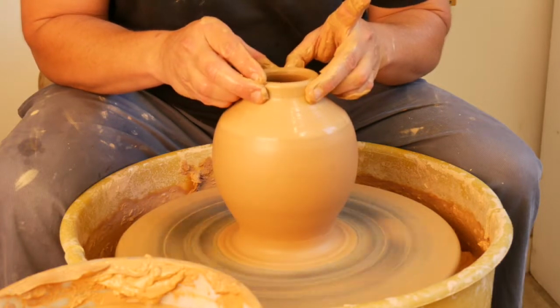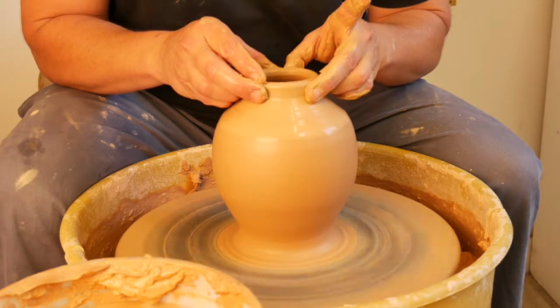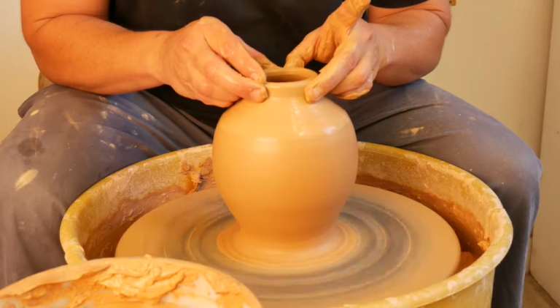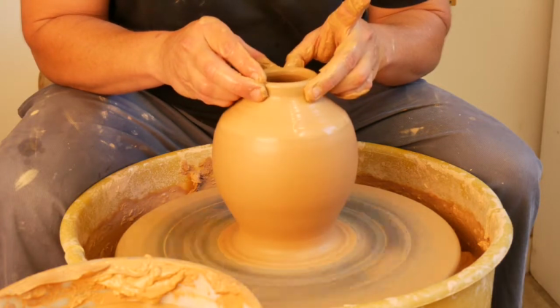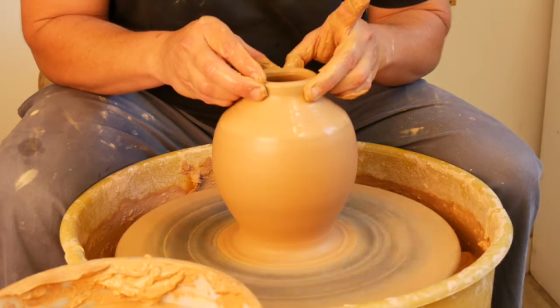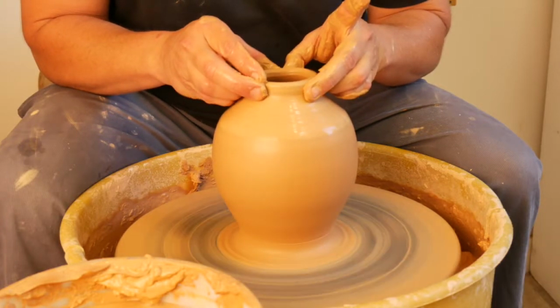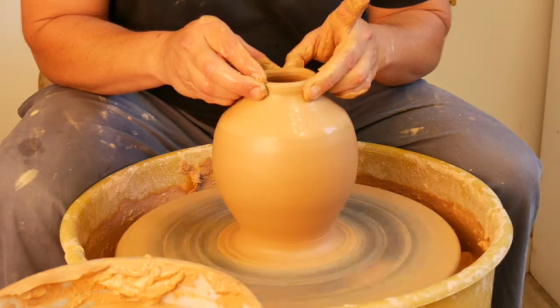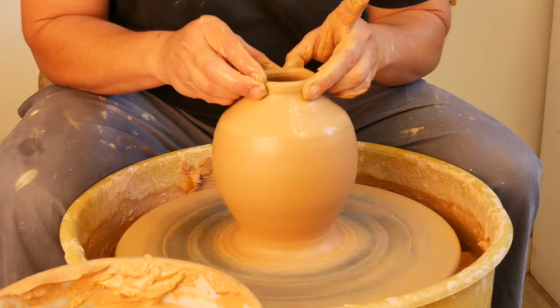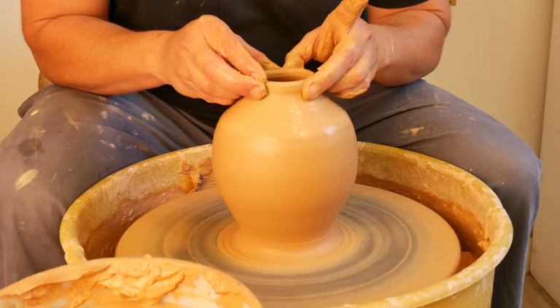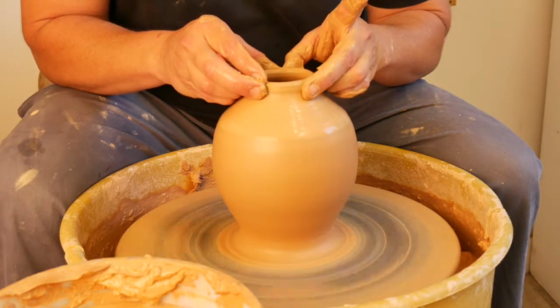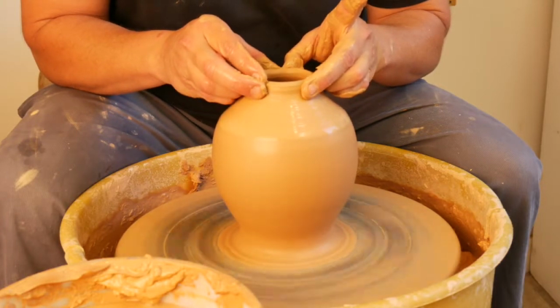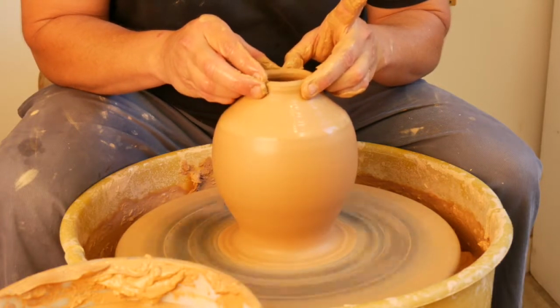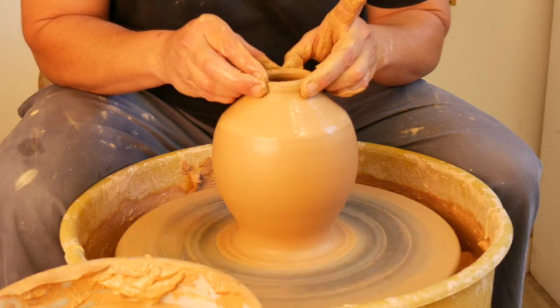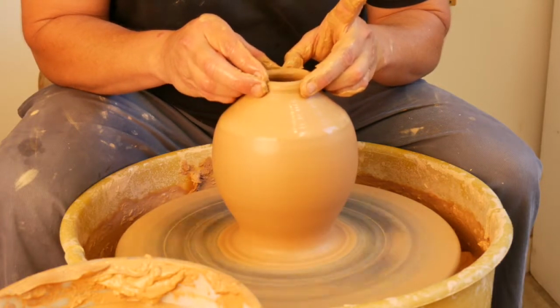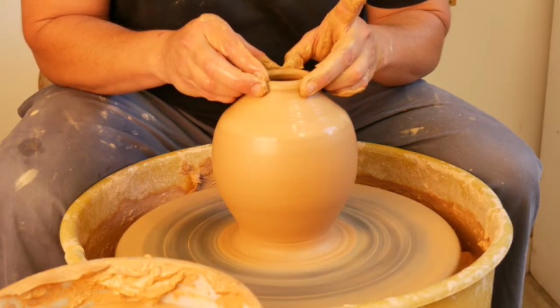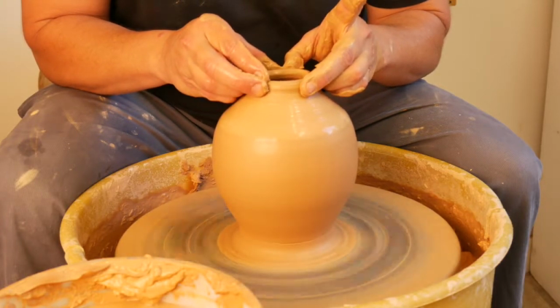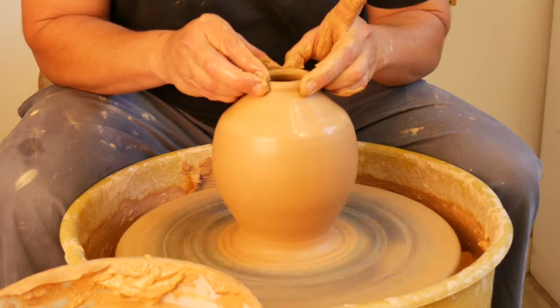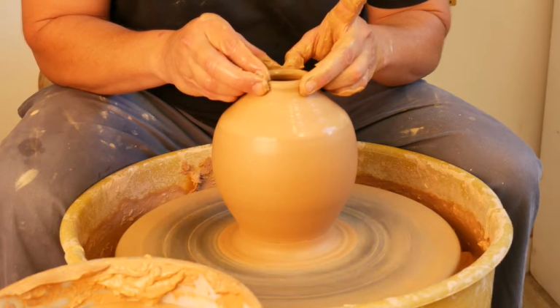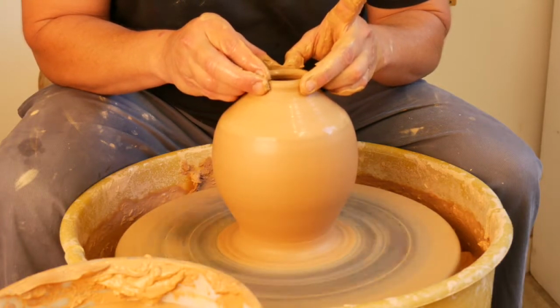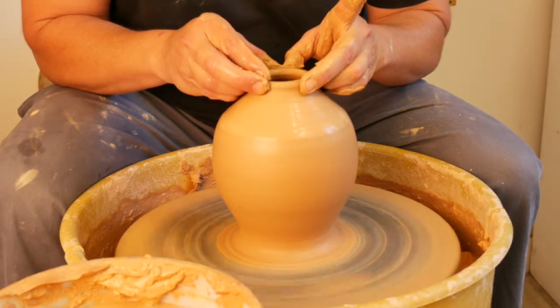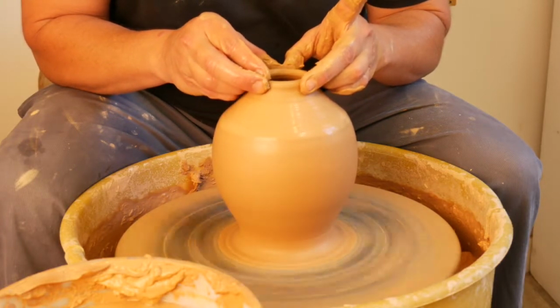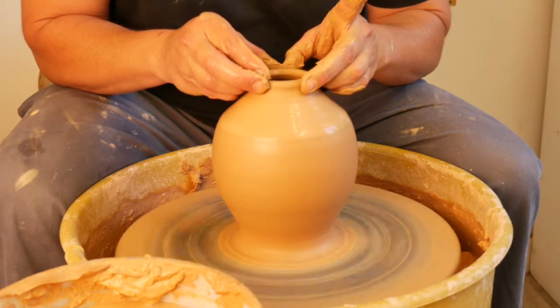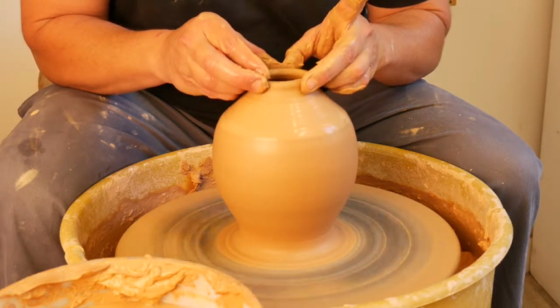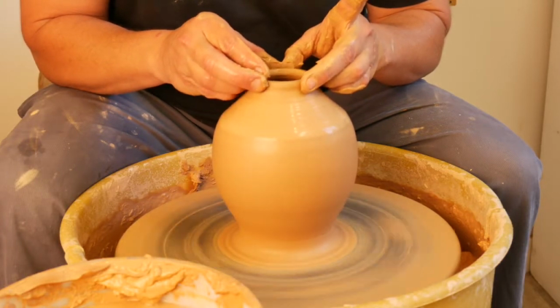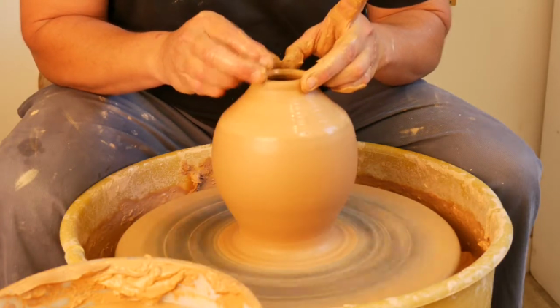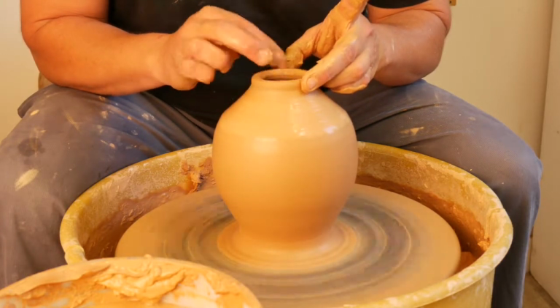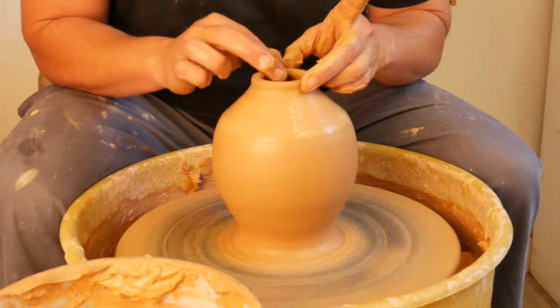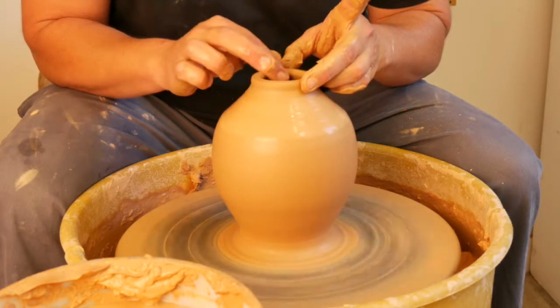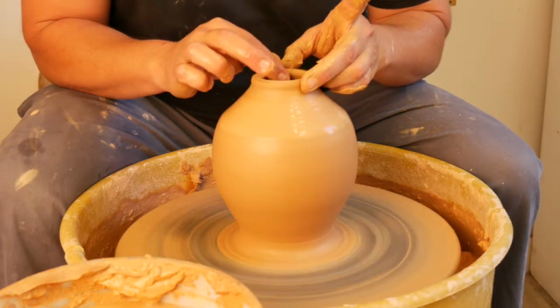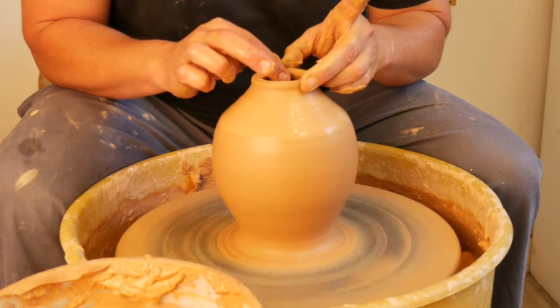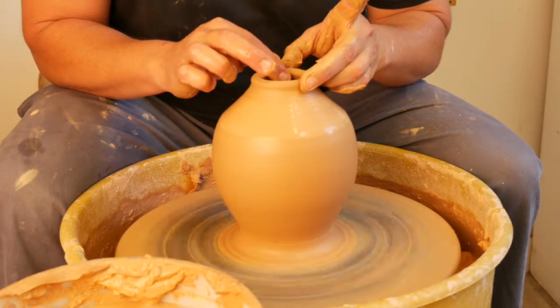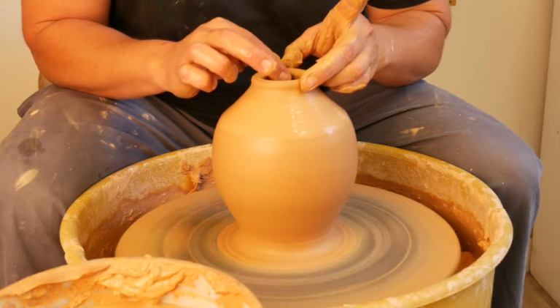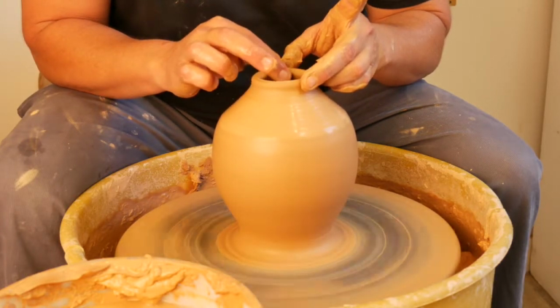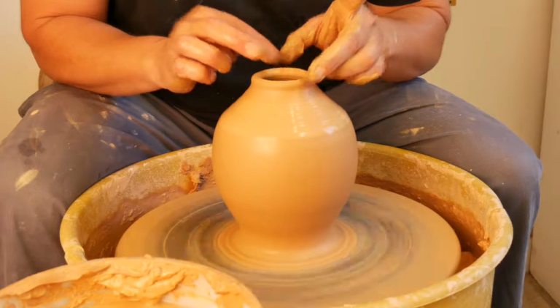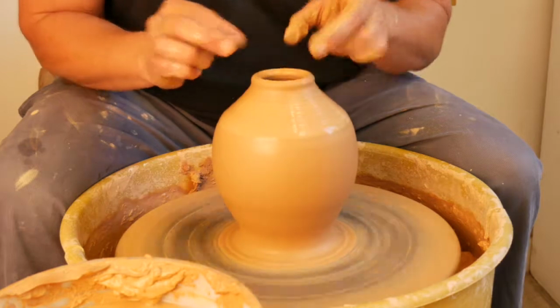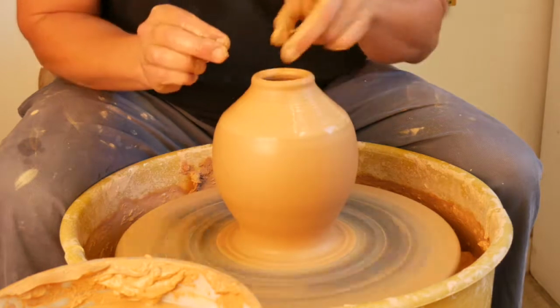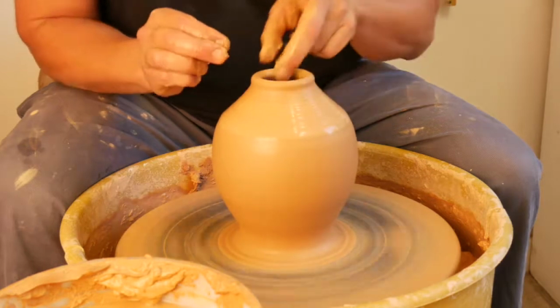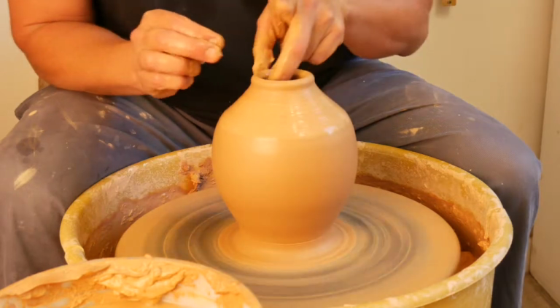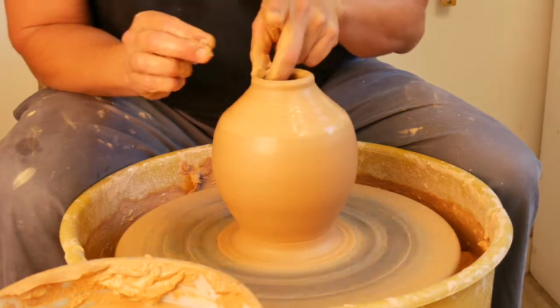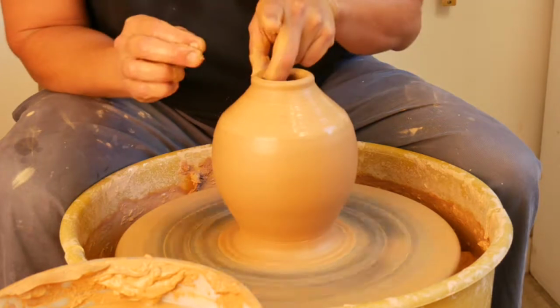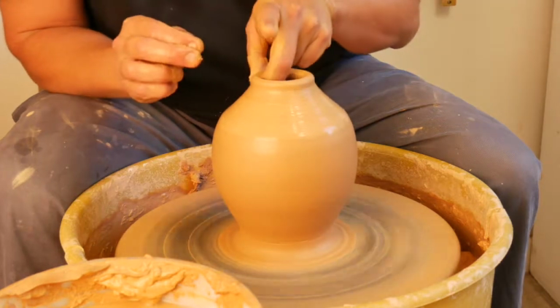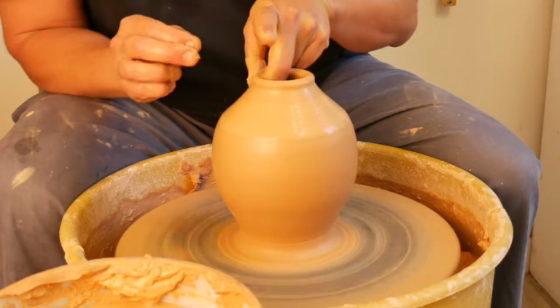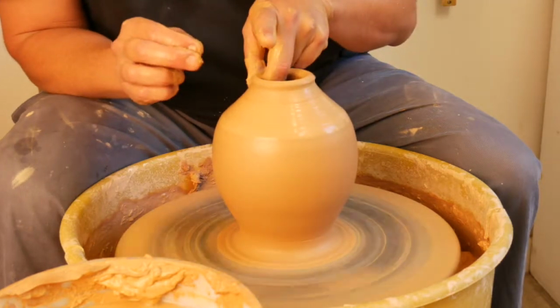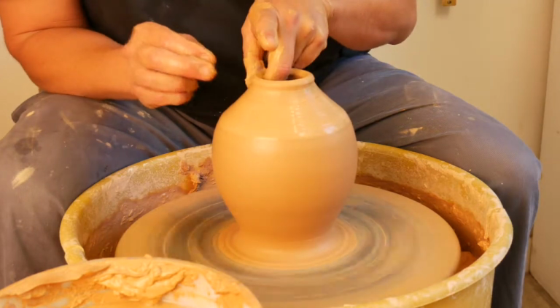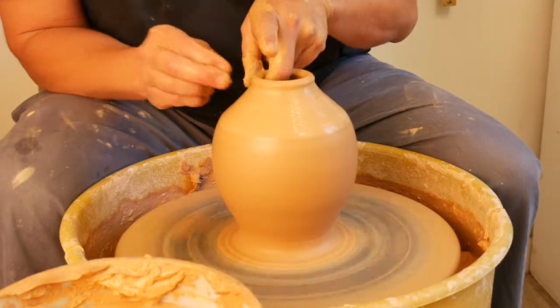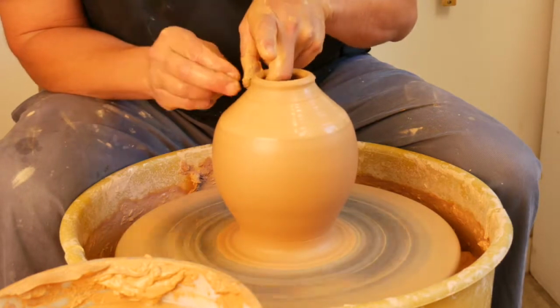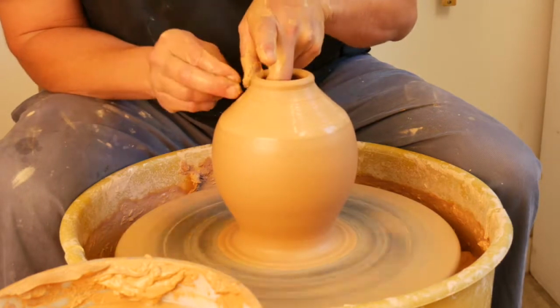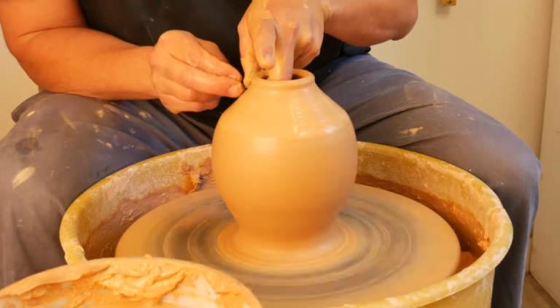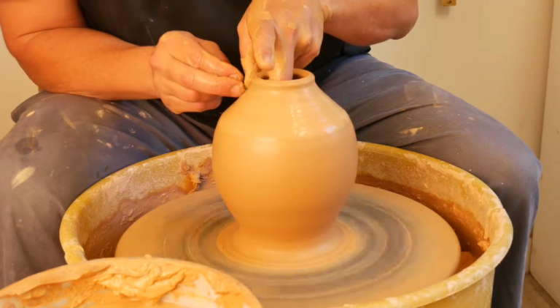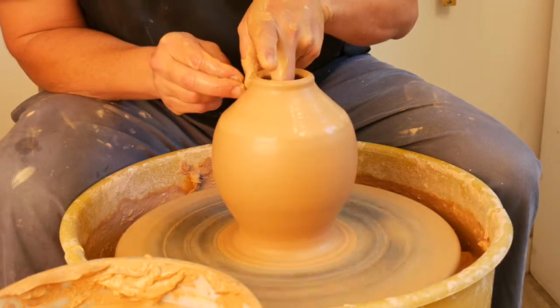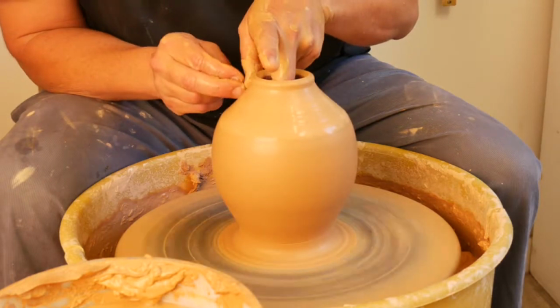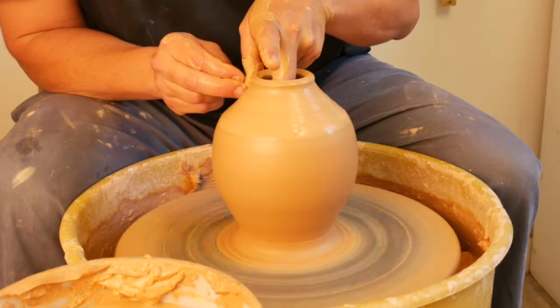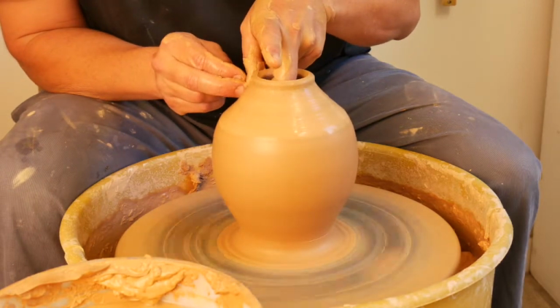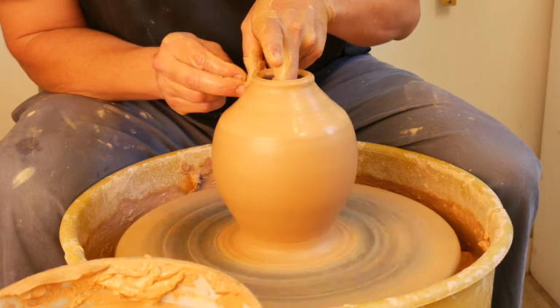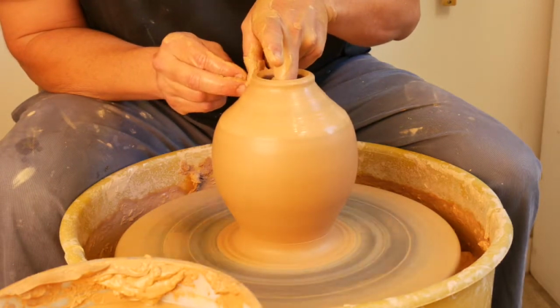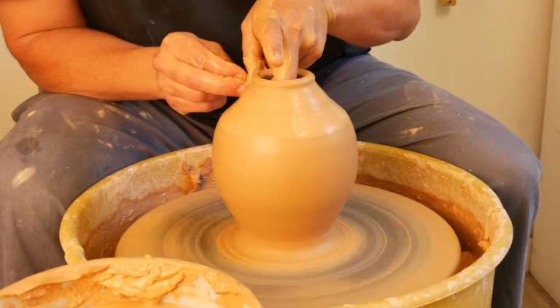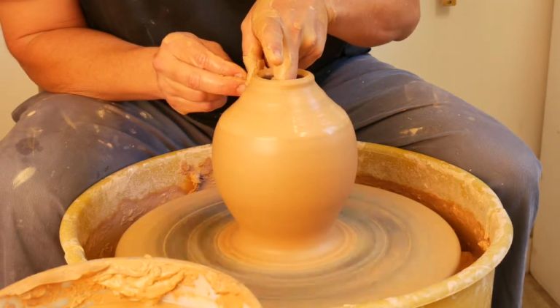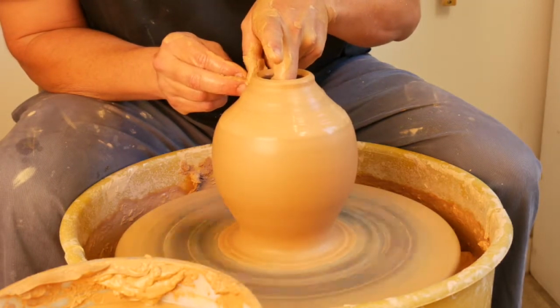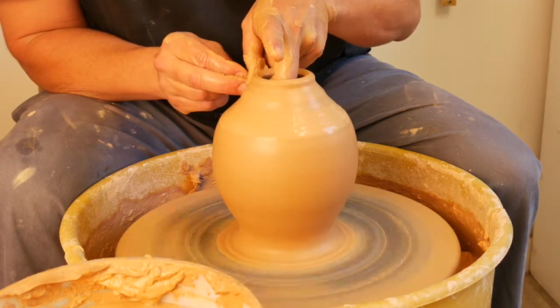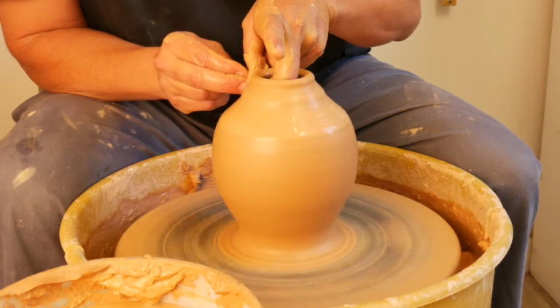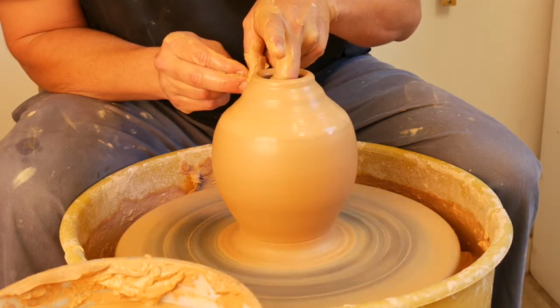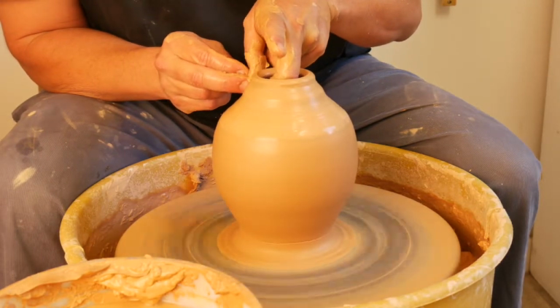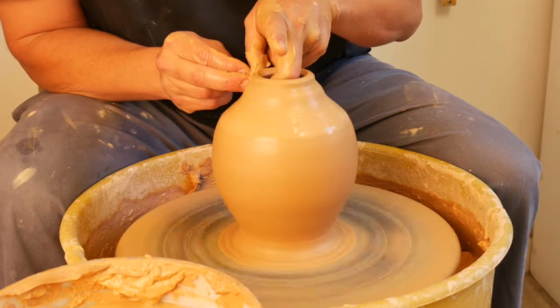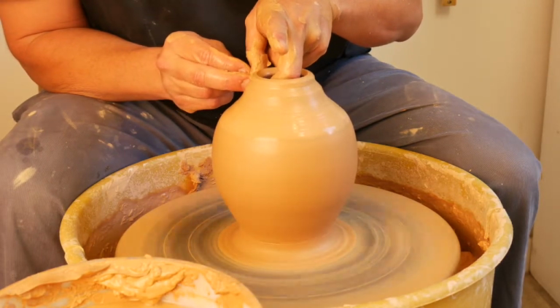Collaring will sometimes thicken up the rim just a little, so you can reach down and pull up some of that clay.